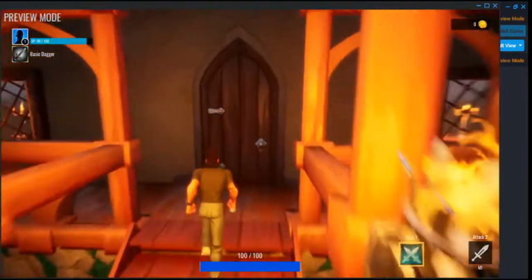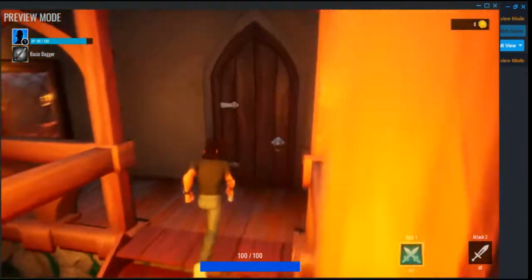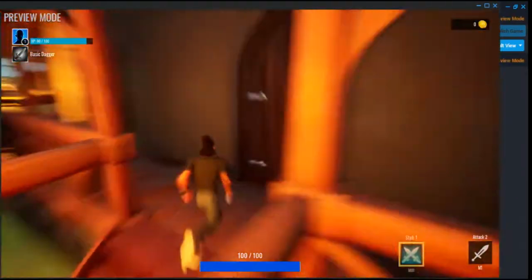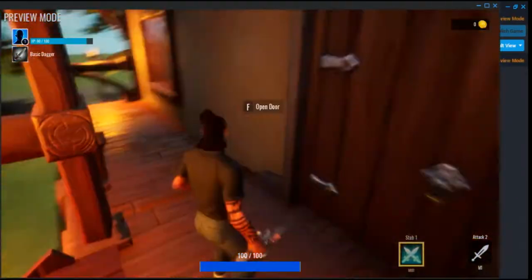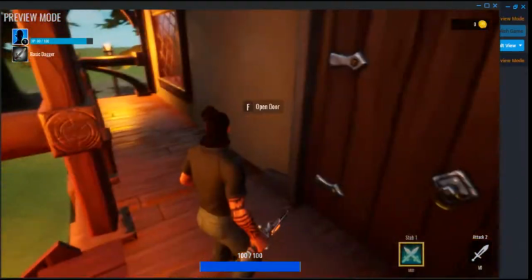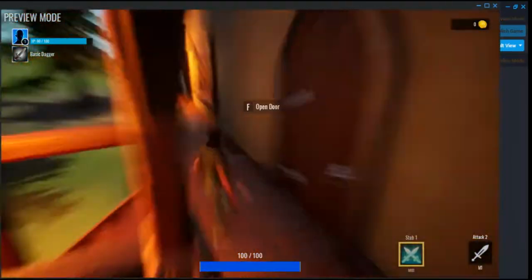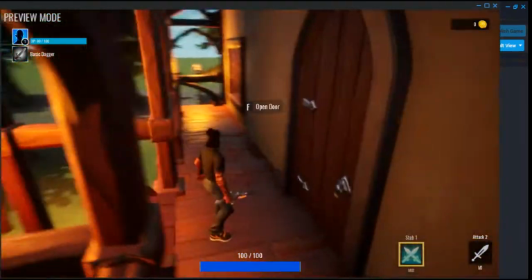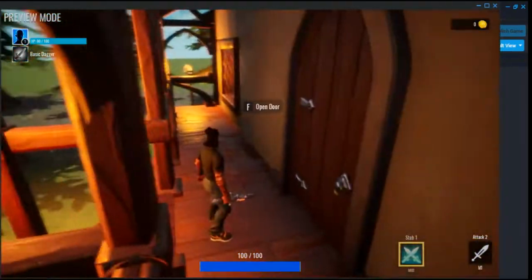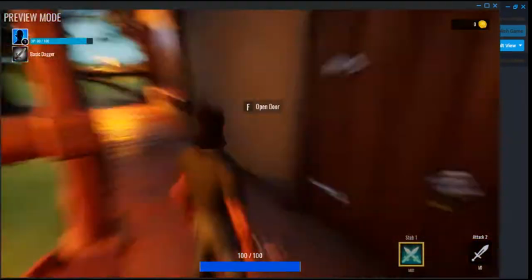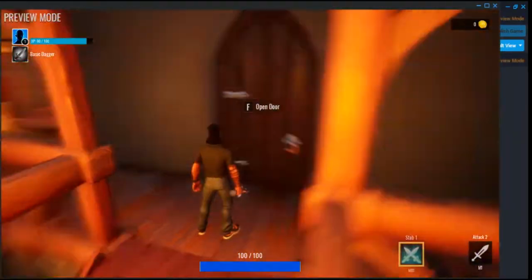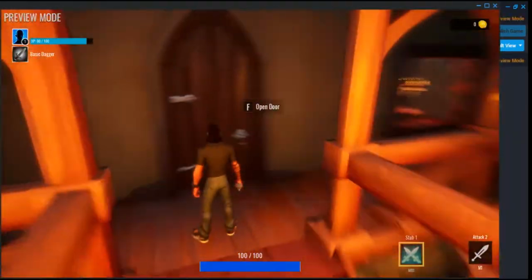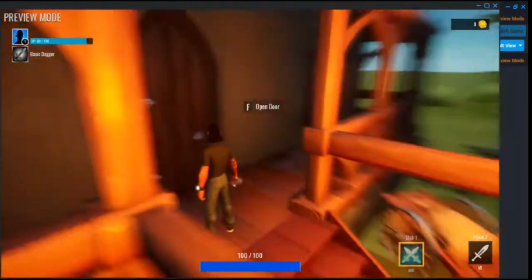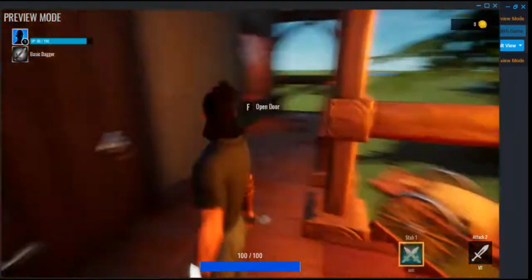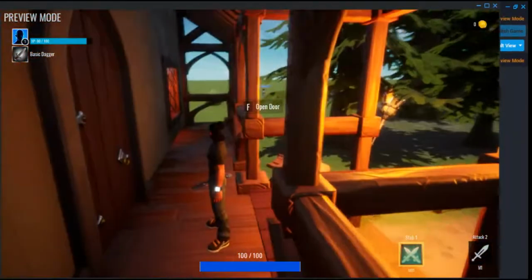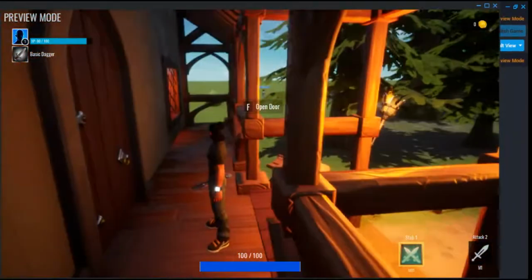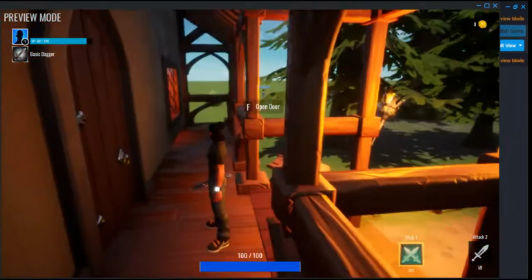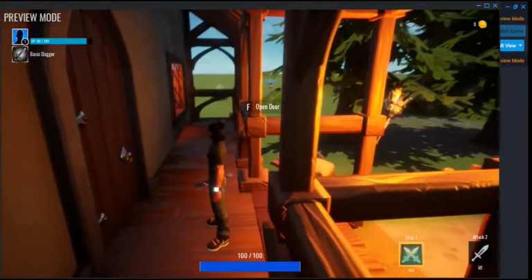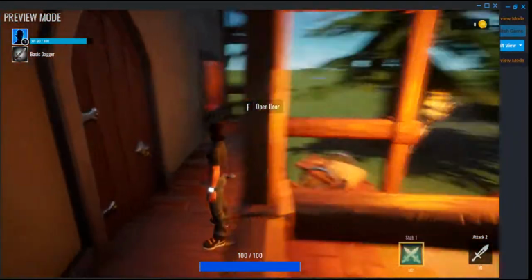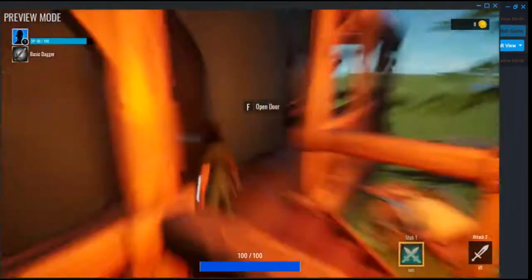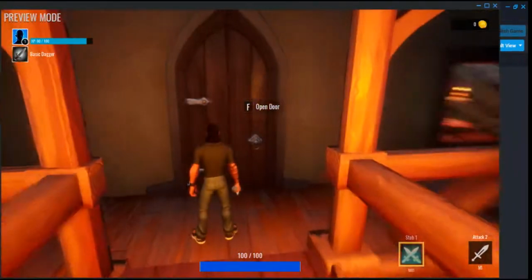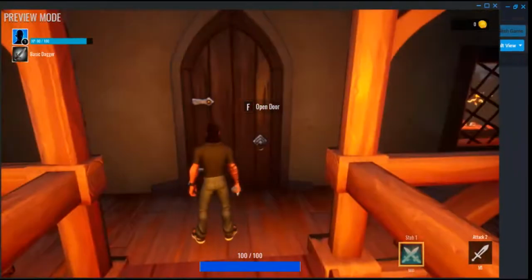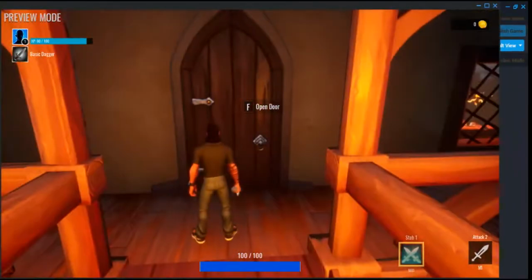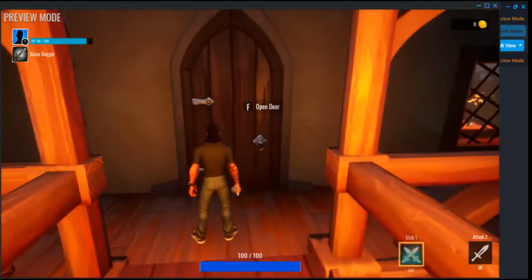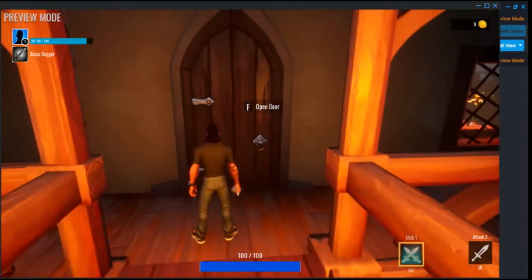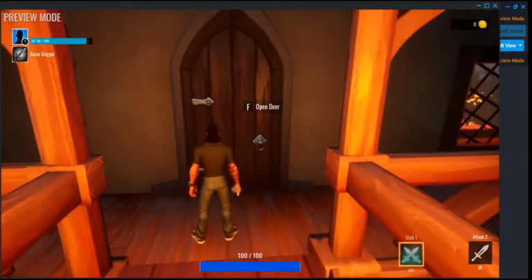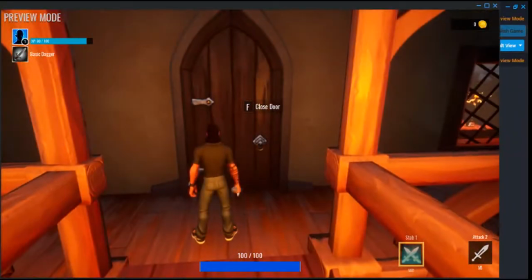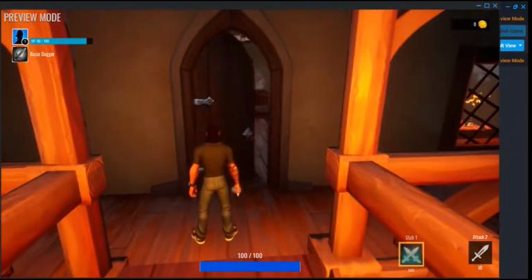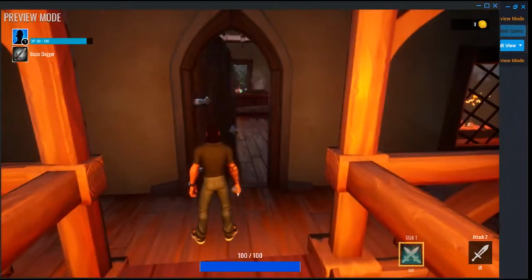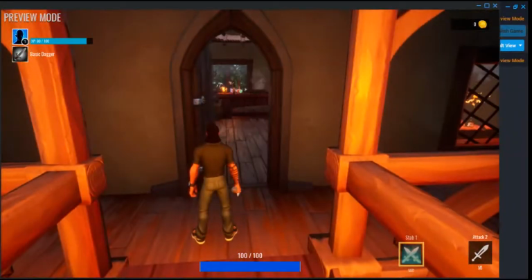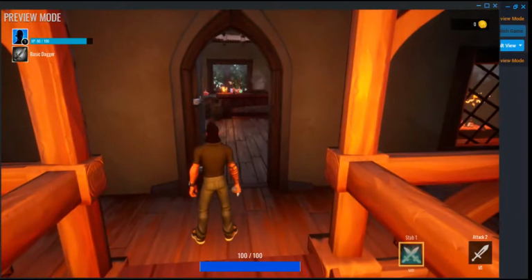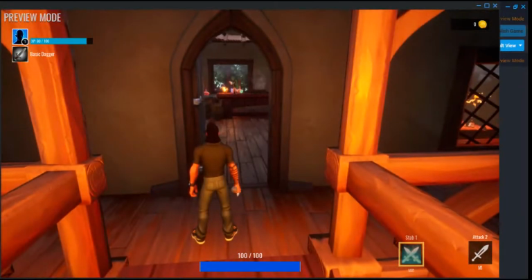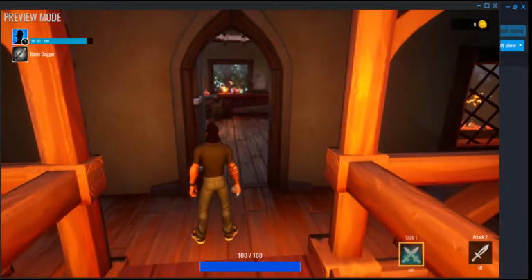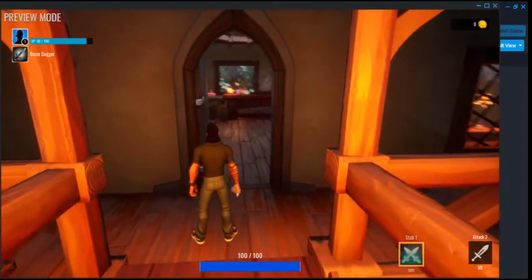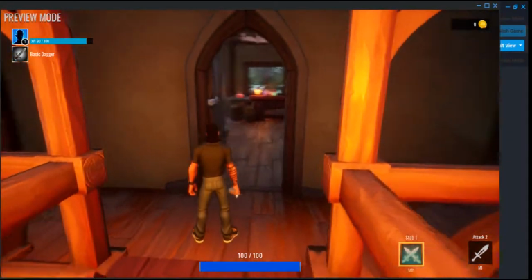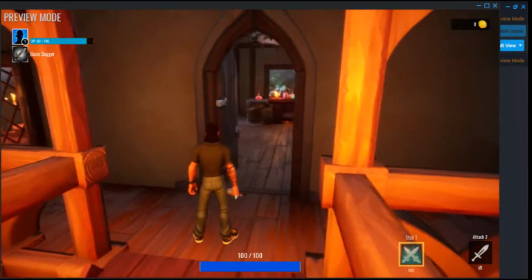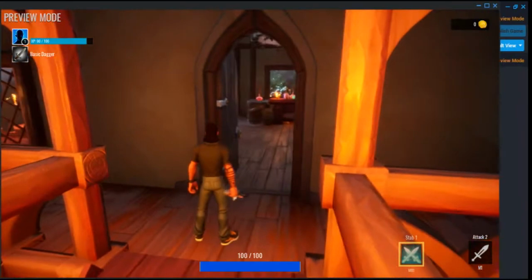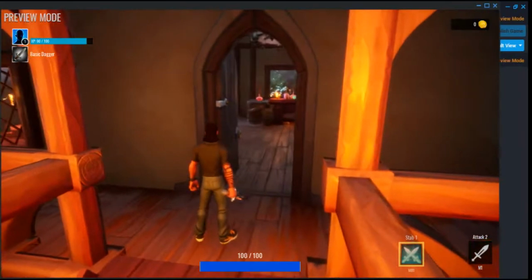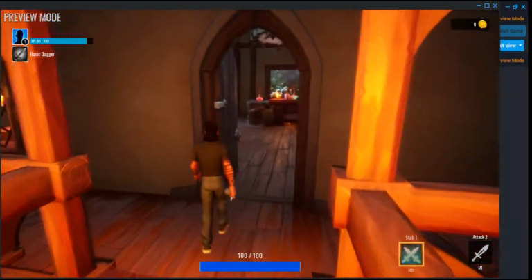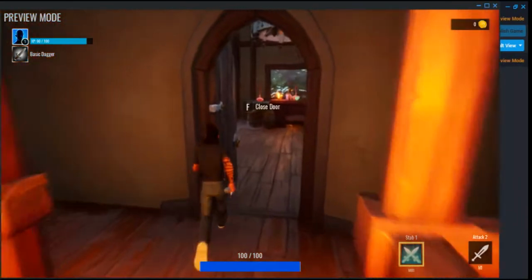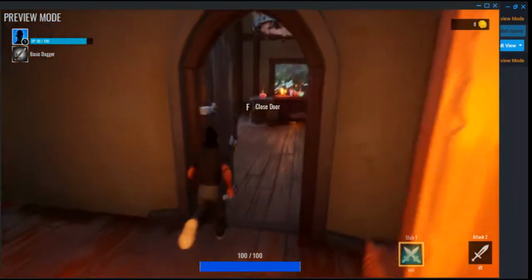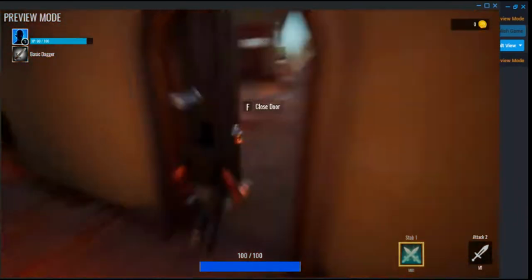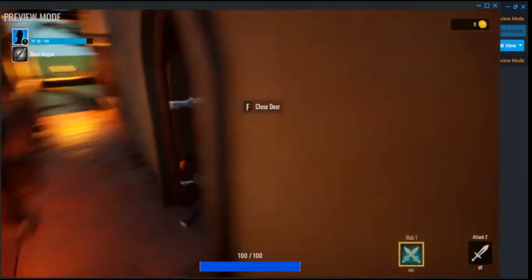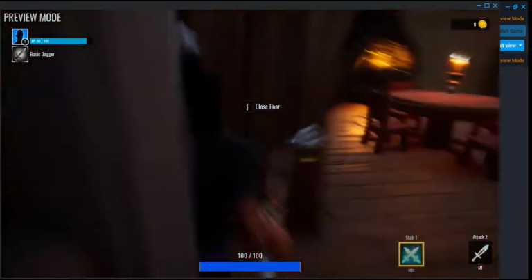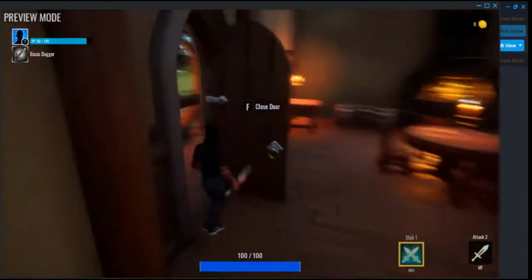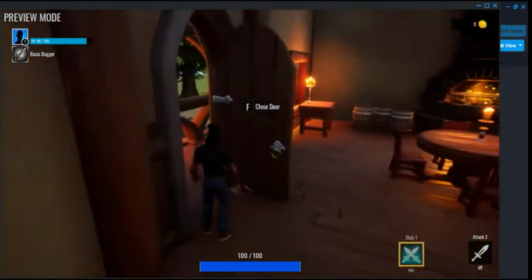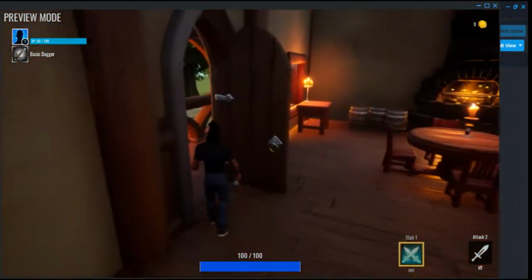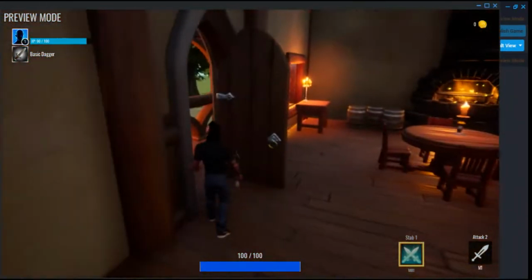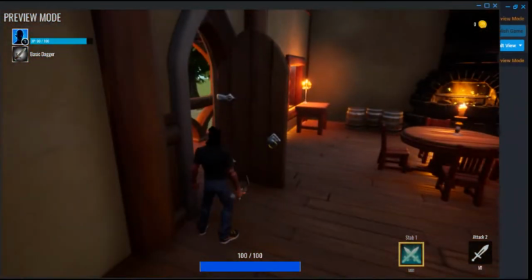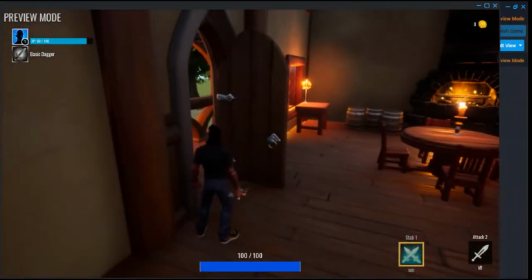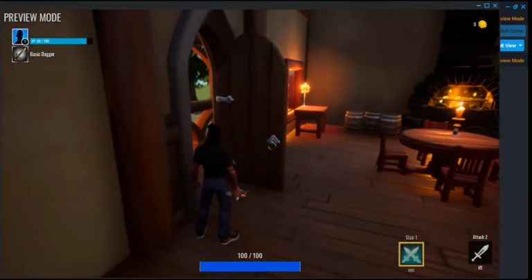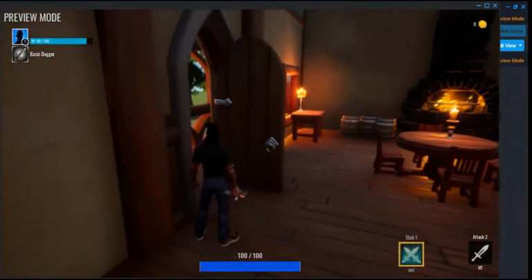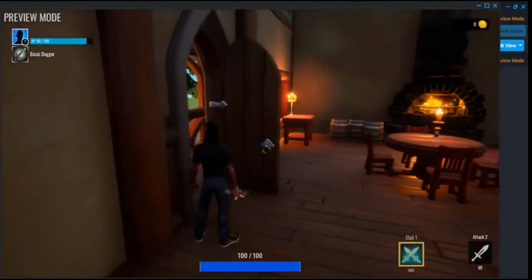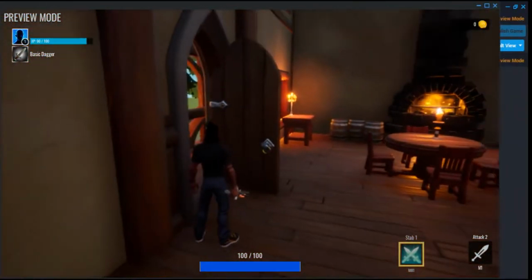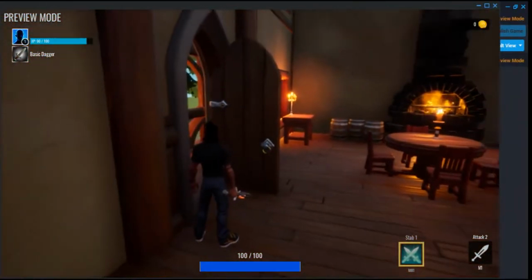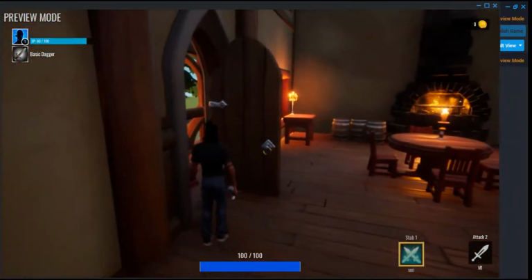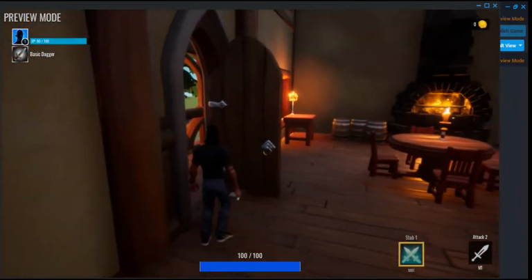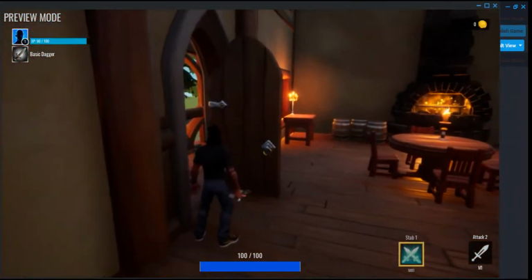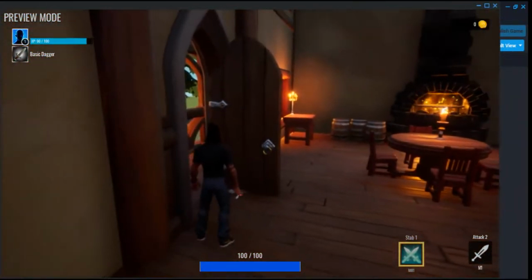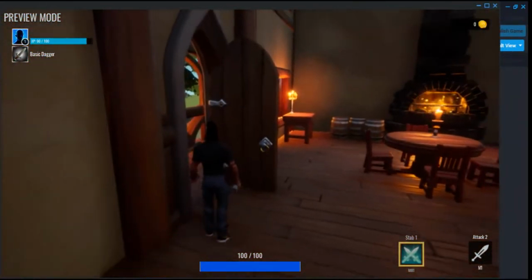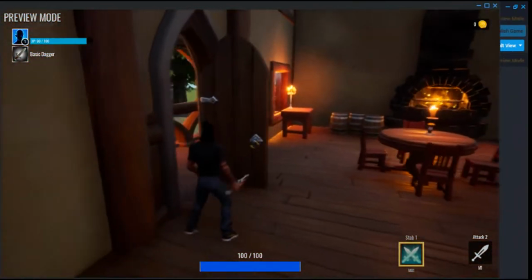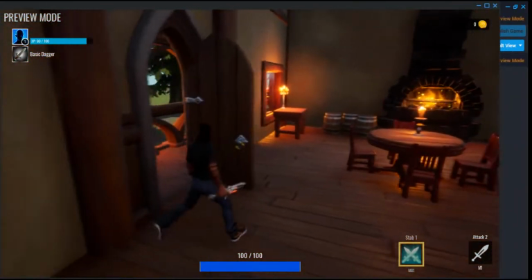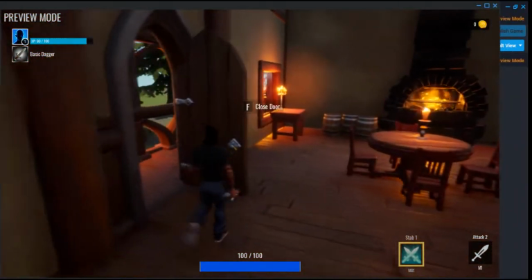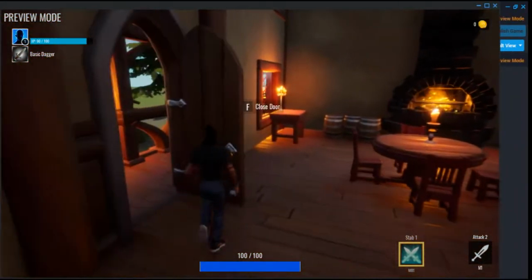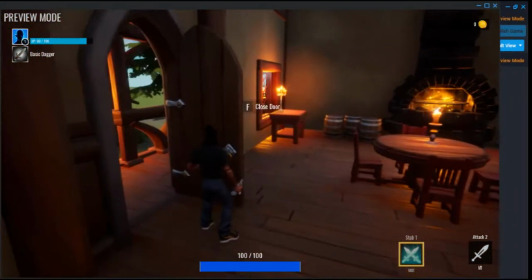Here's the front porch. Open the door — up to close the door, up to open the door.